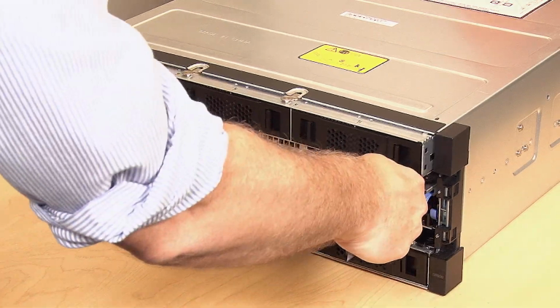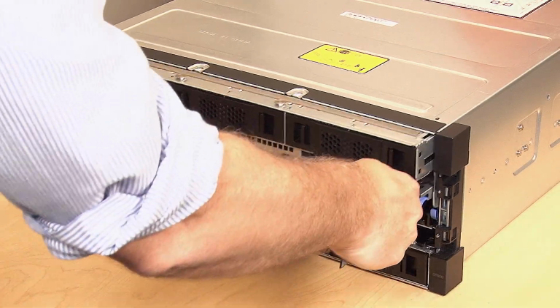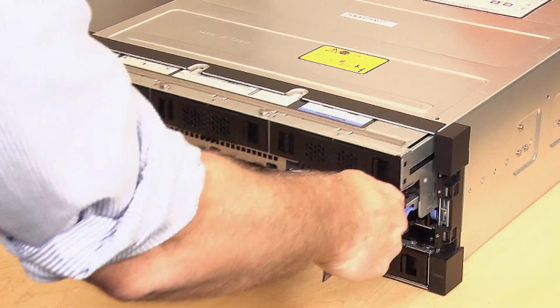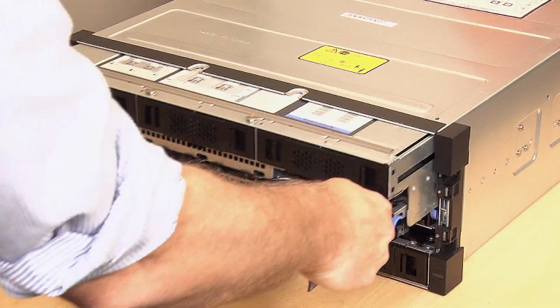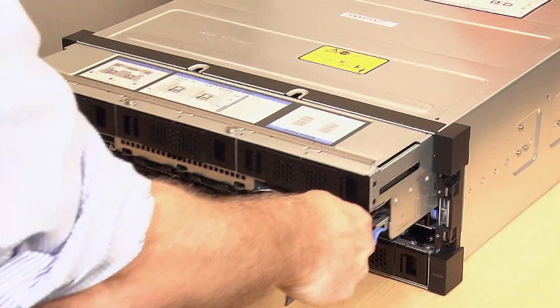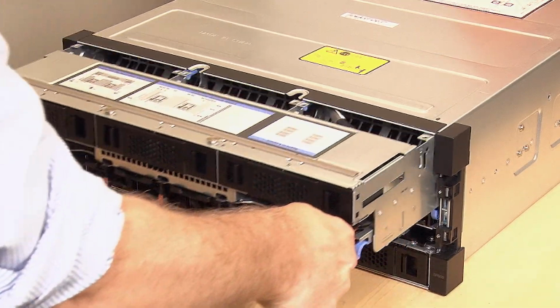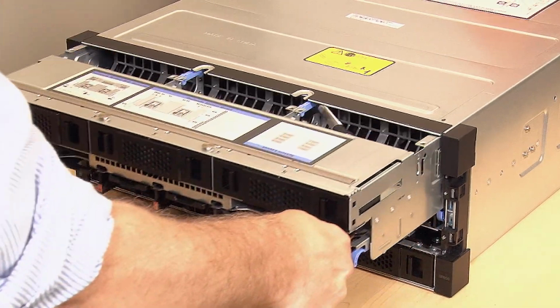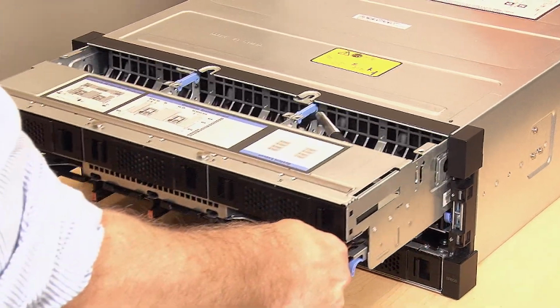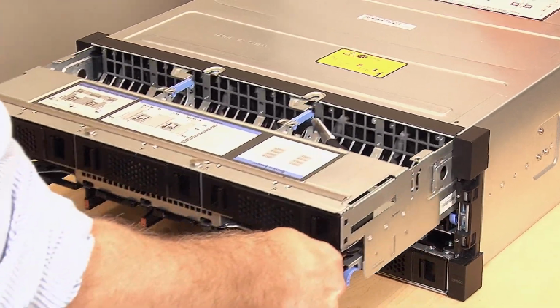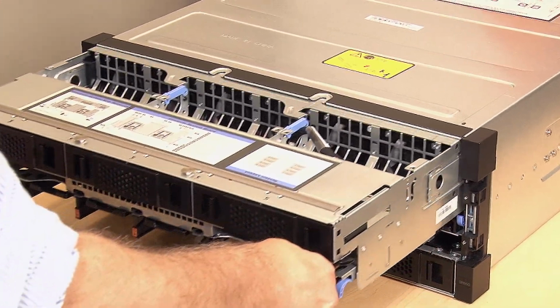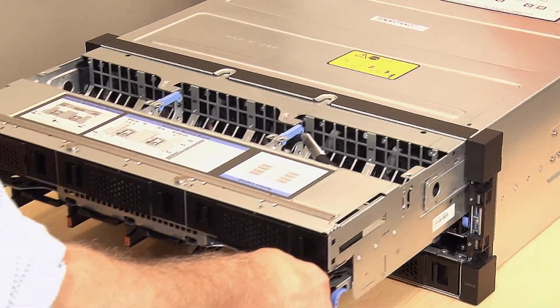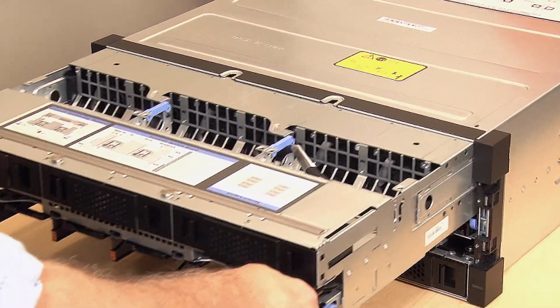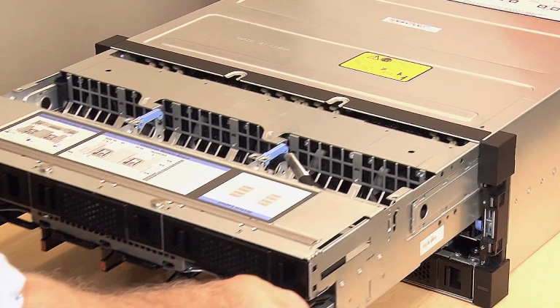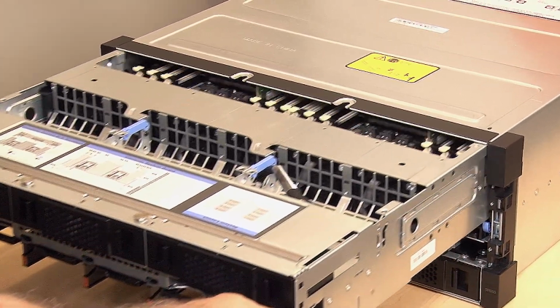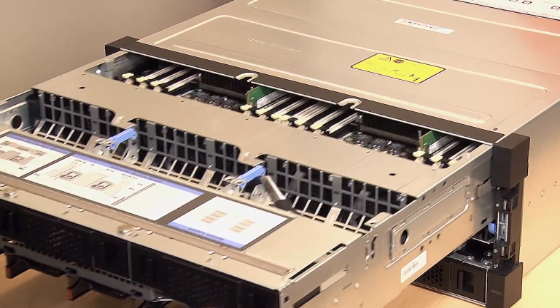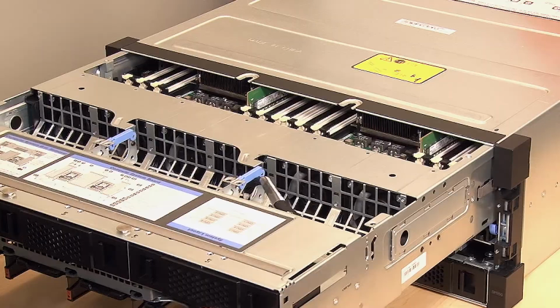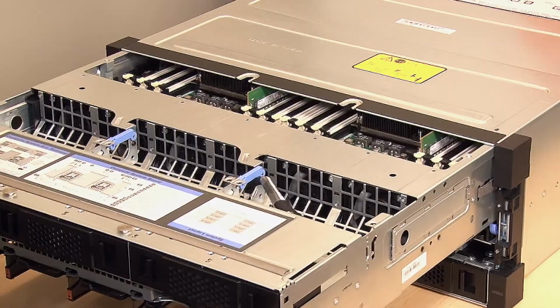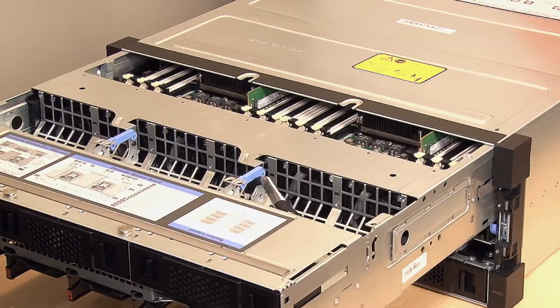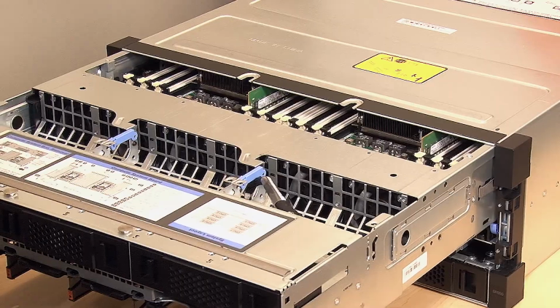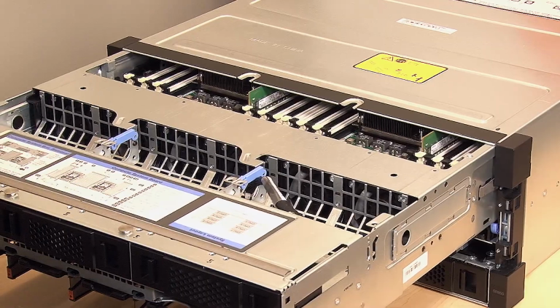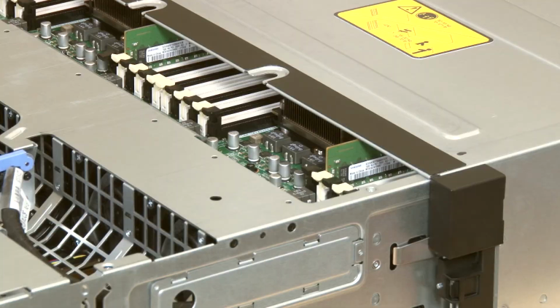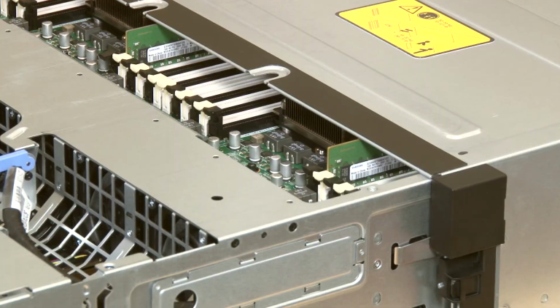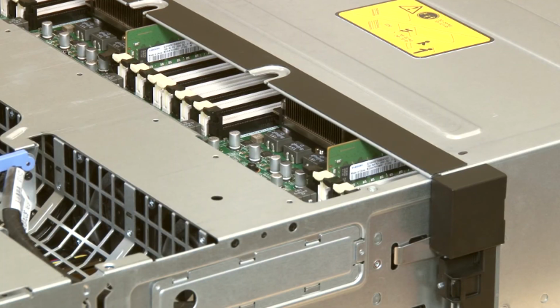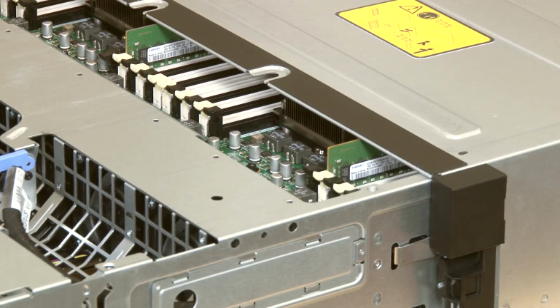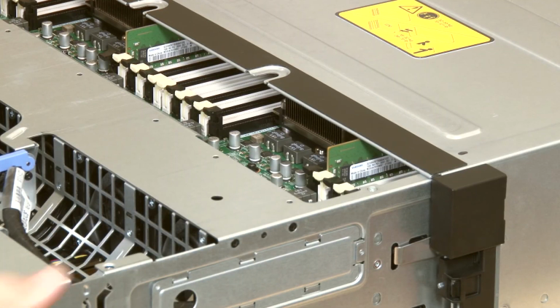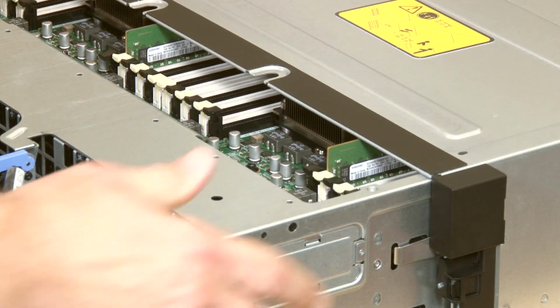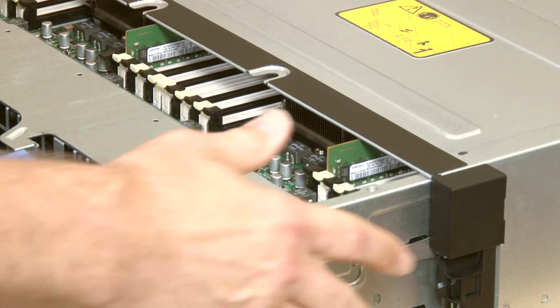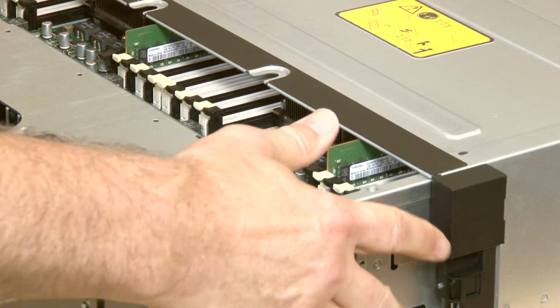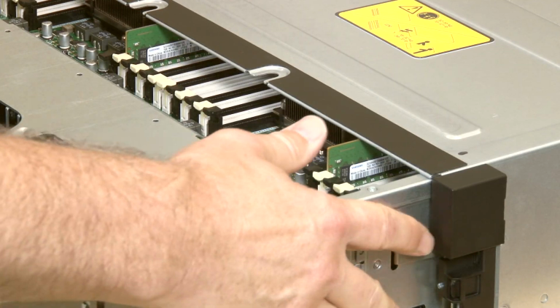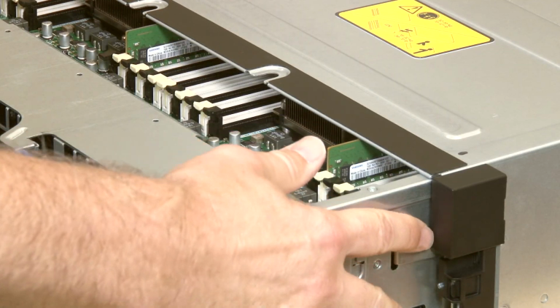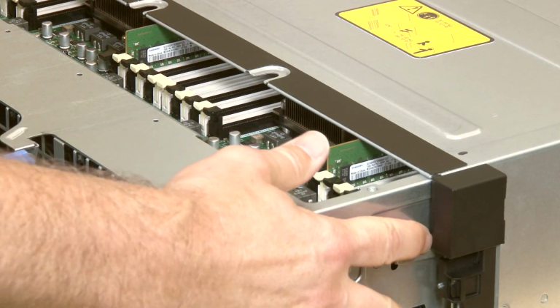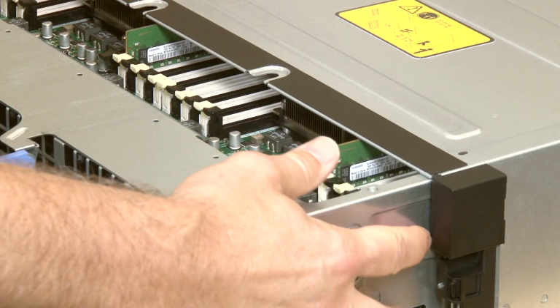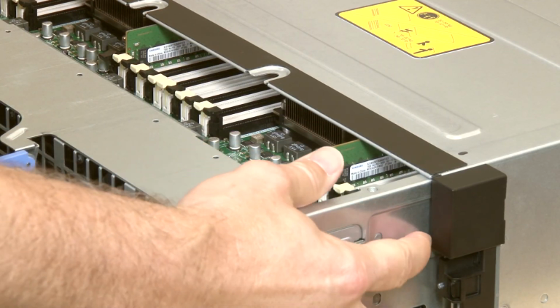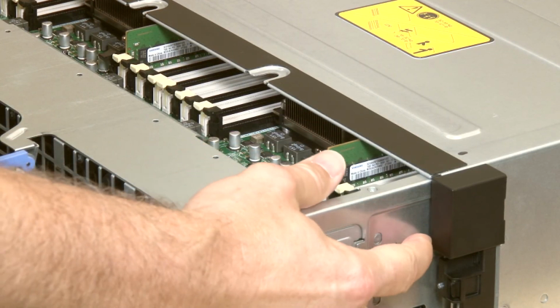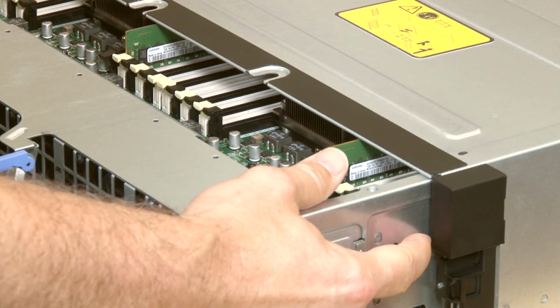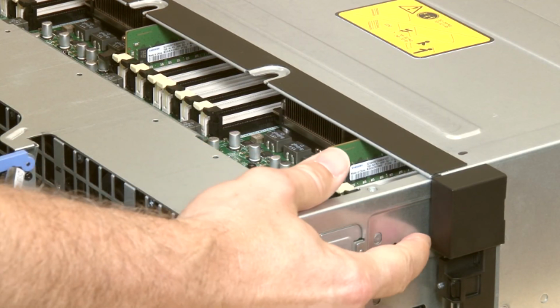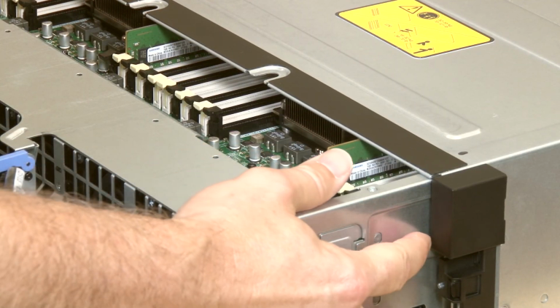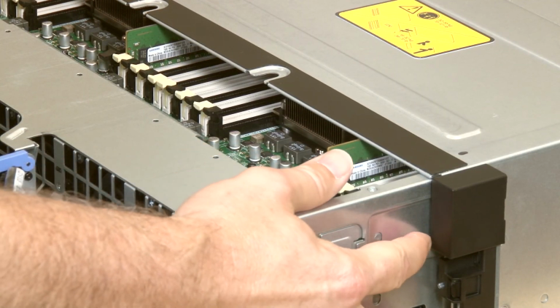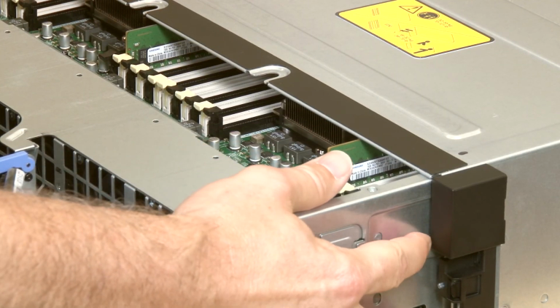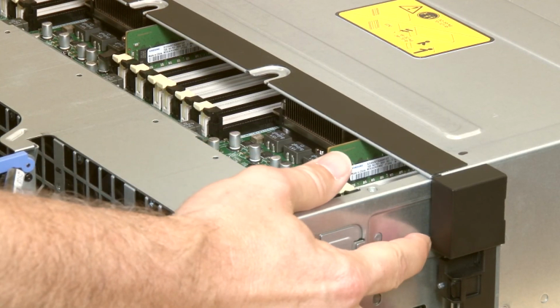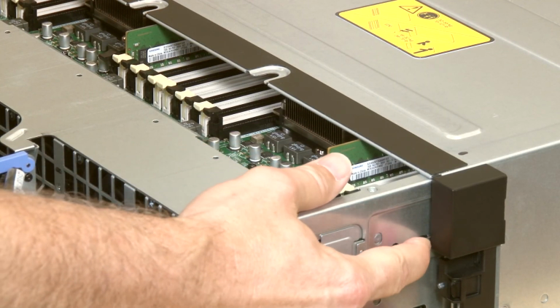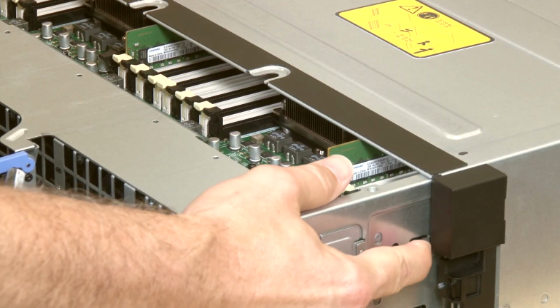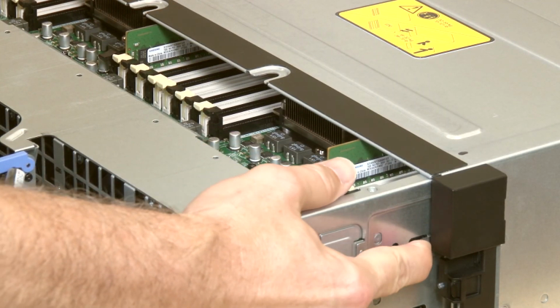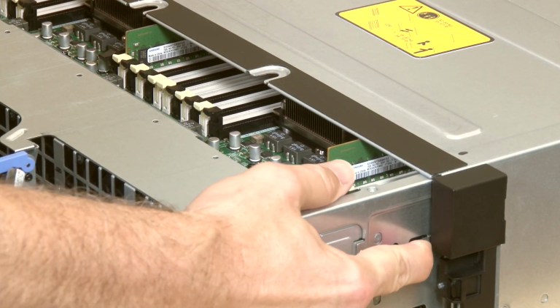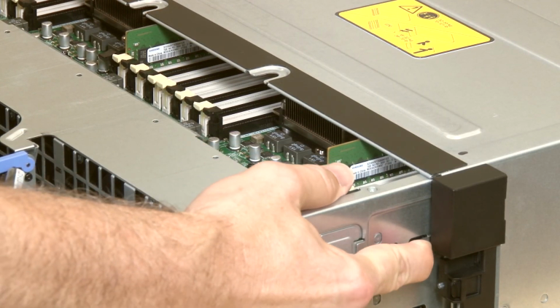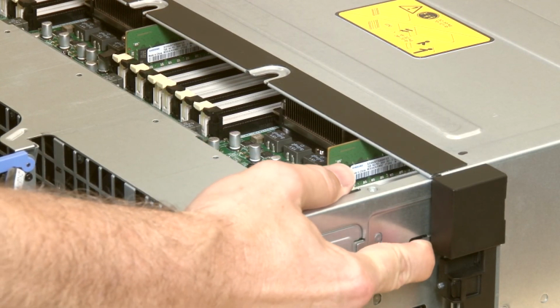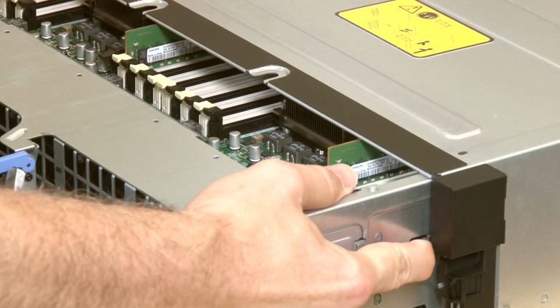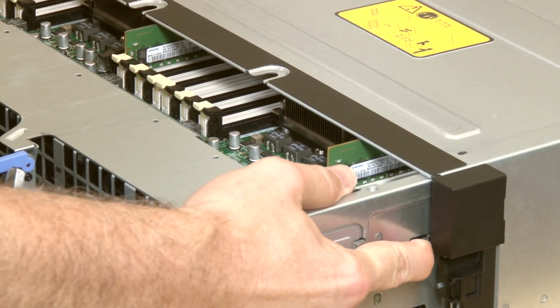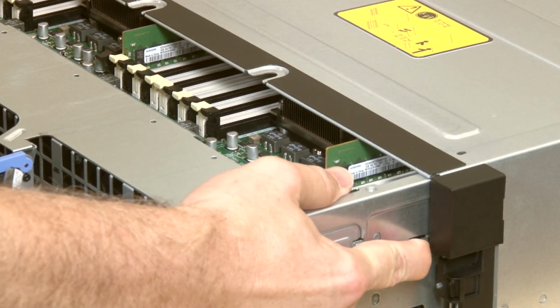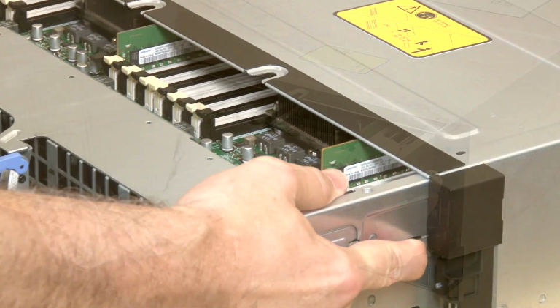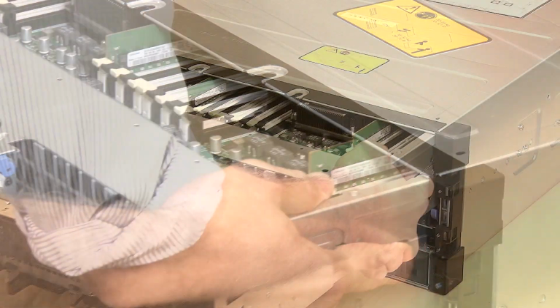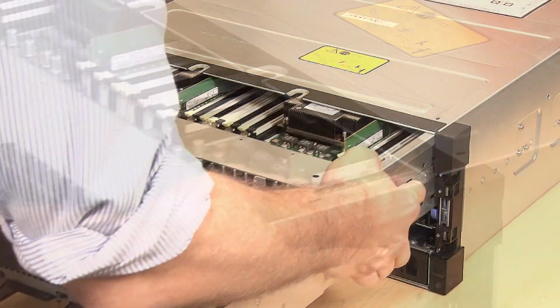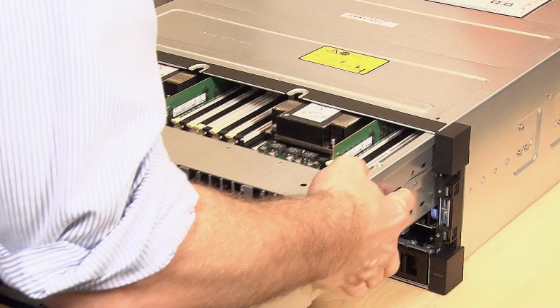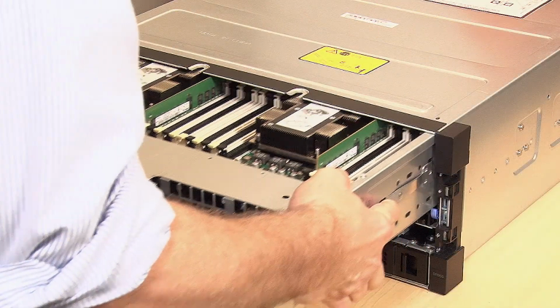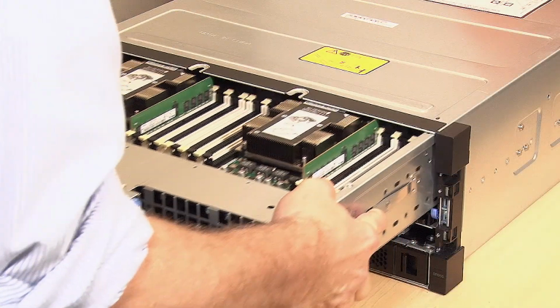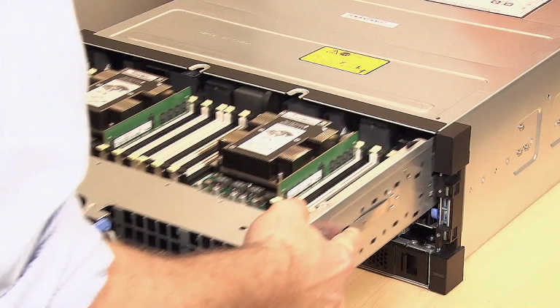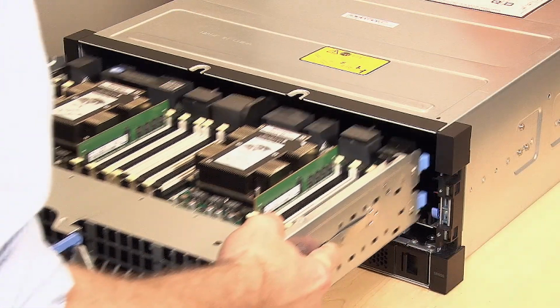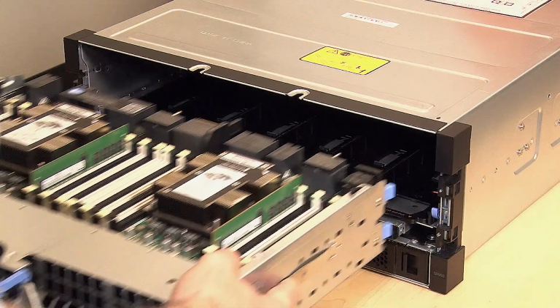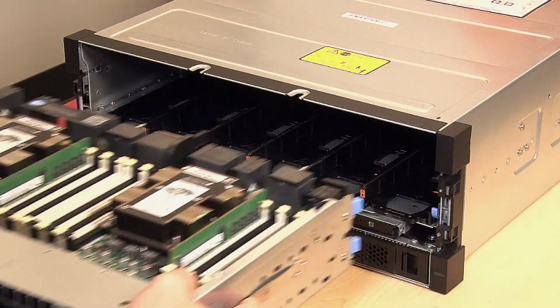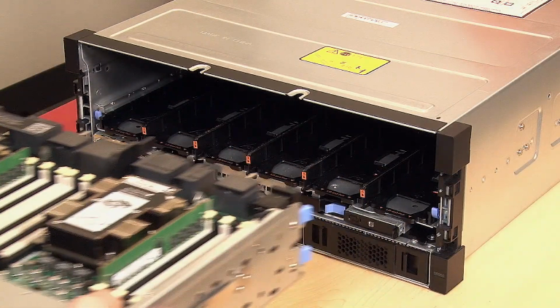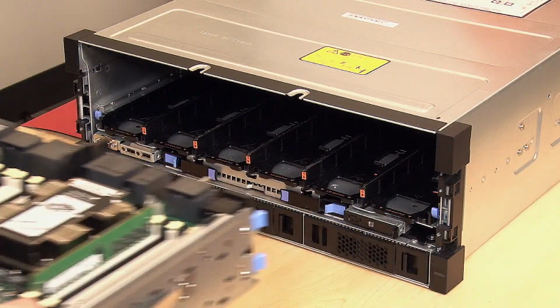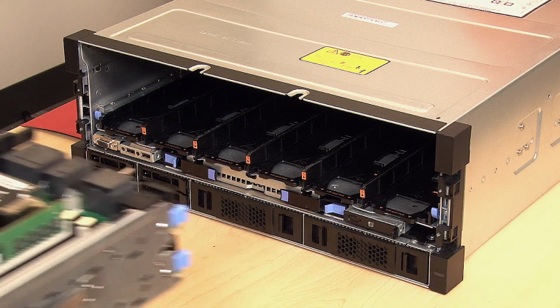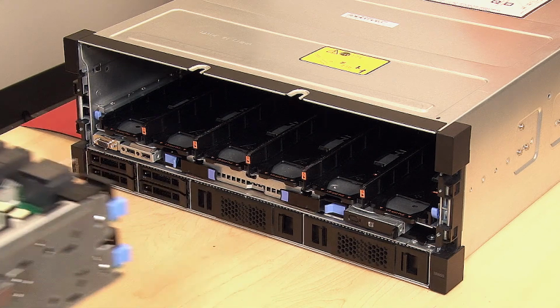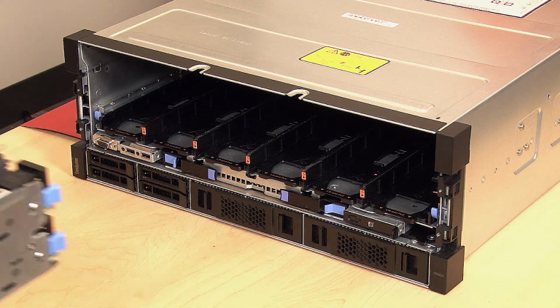Pull the compute tray forward evenly until it stops, then press the release tabs on both sides of the tray to slide the tray out from the chassis.